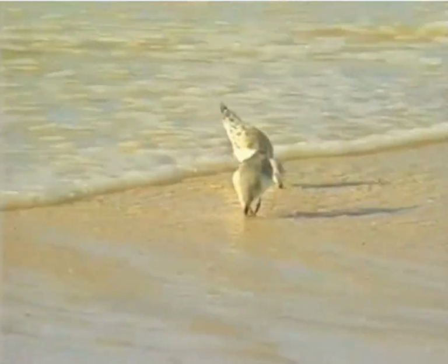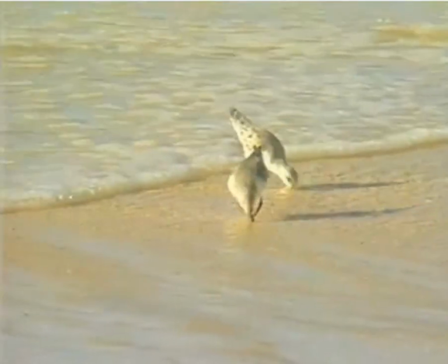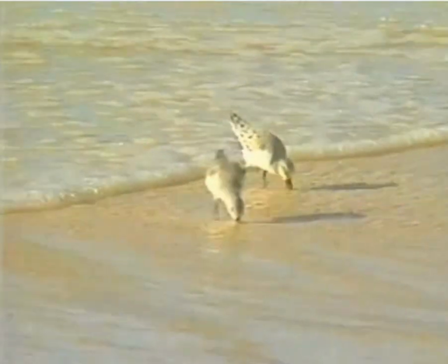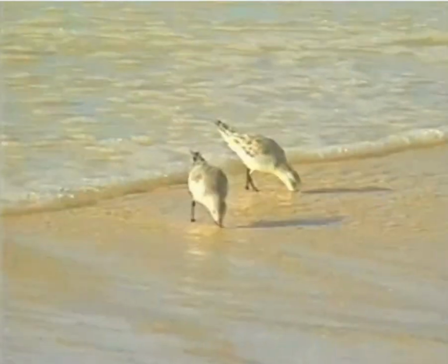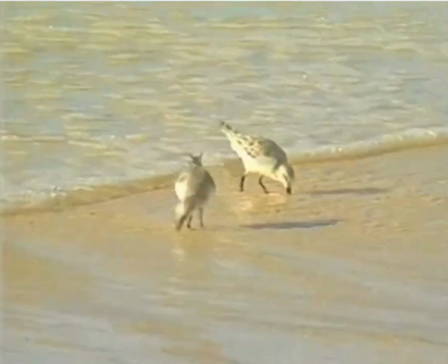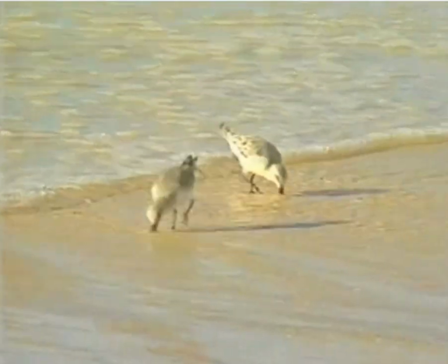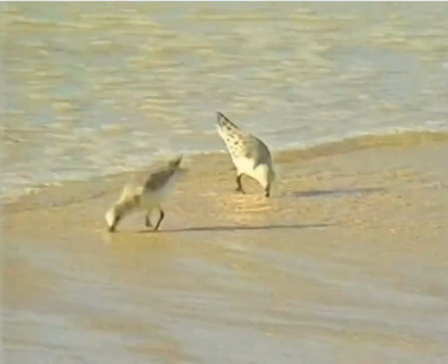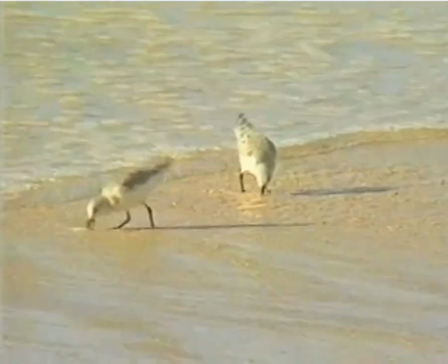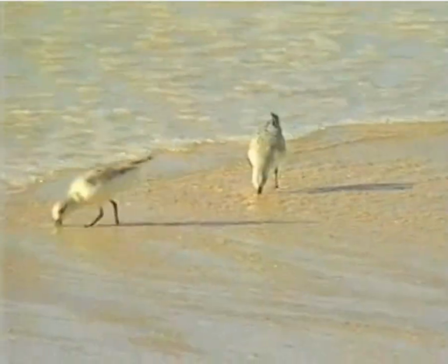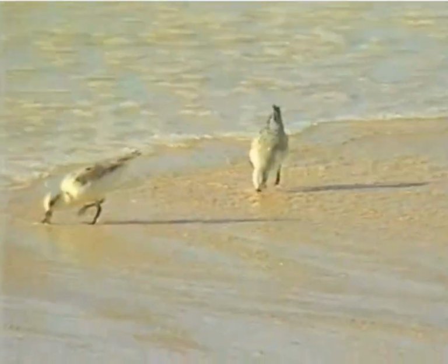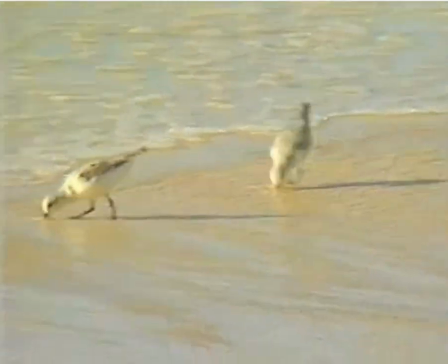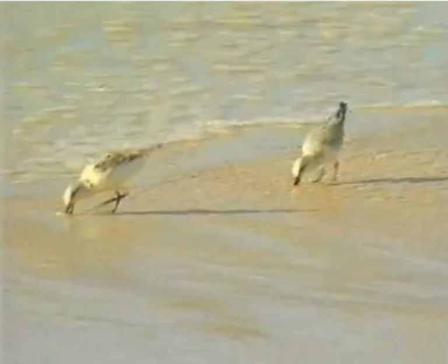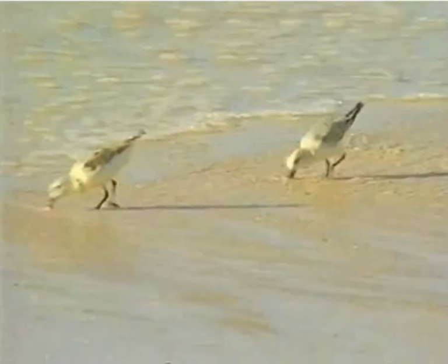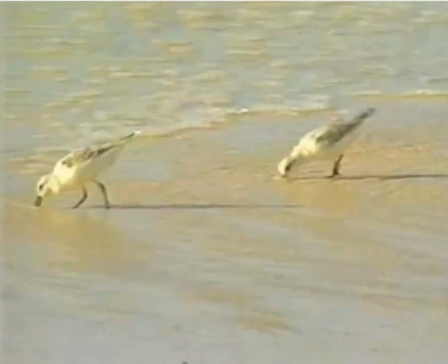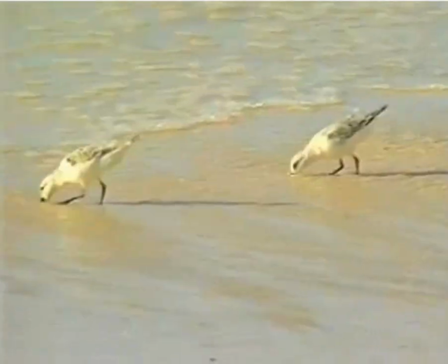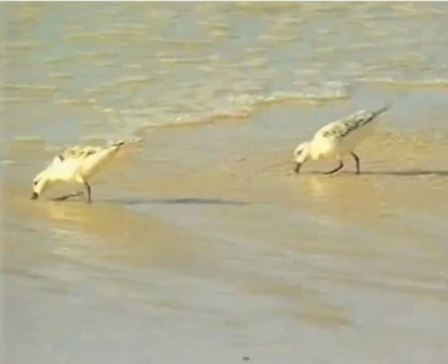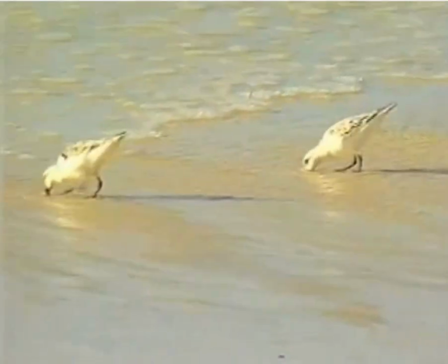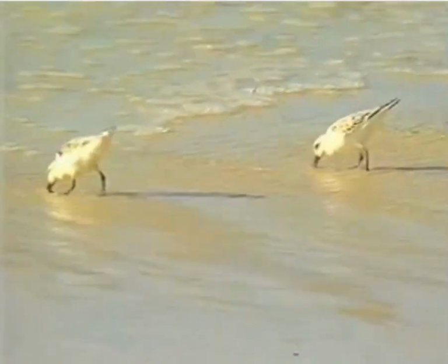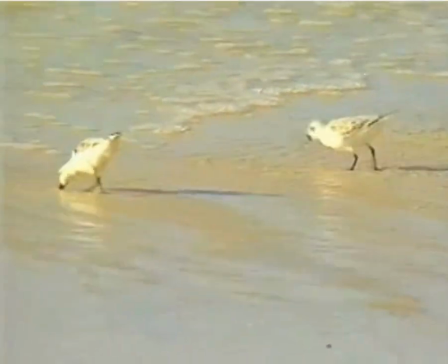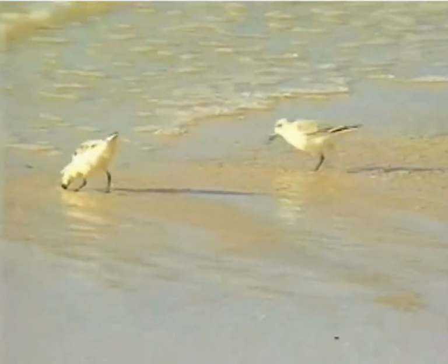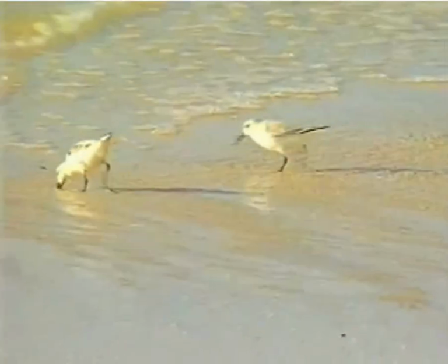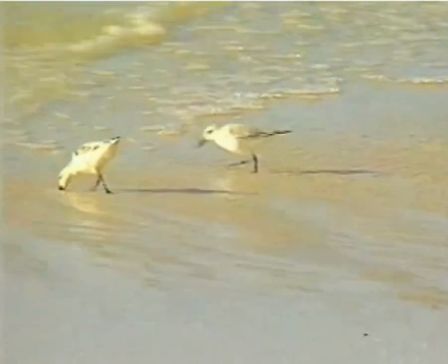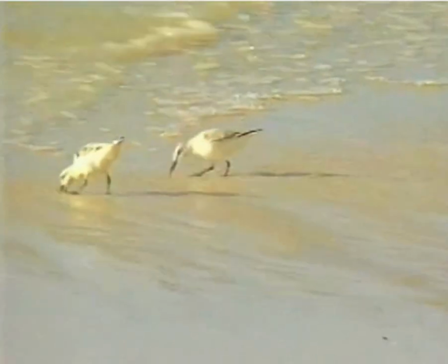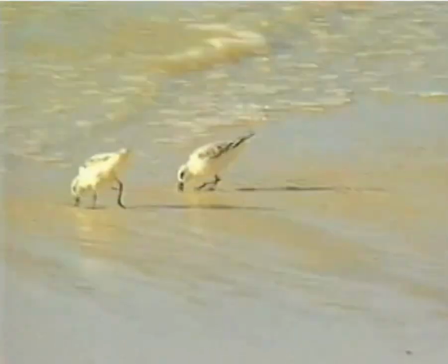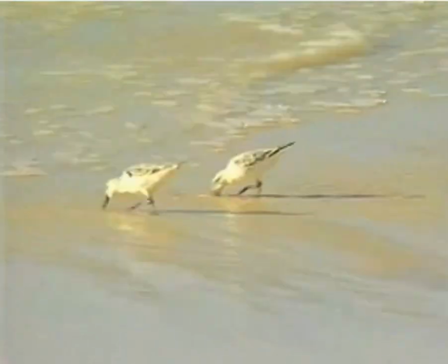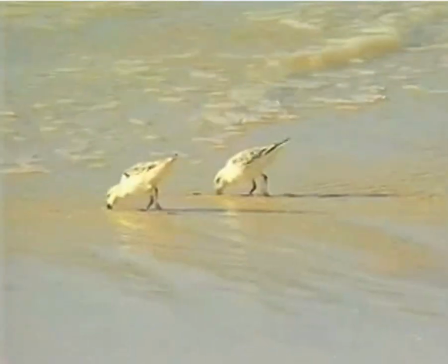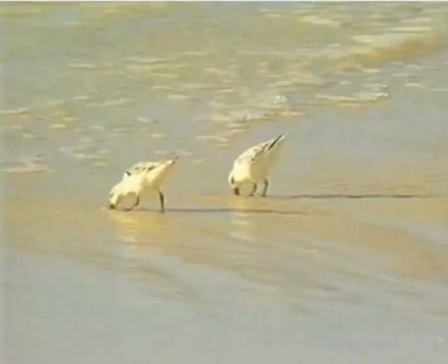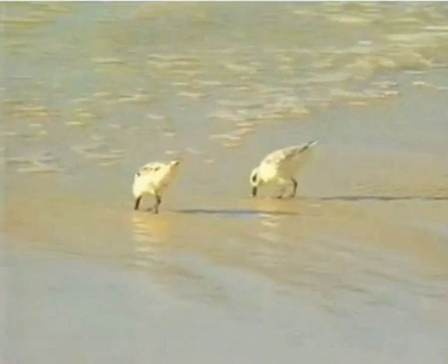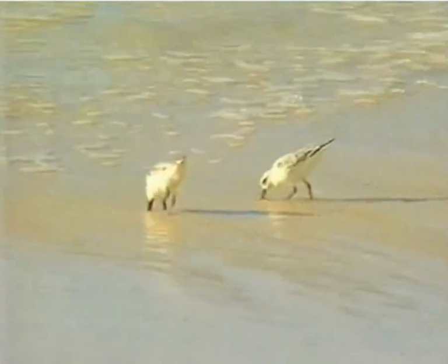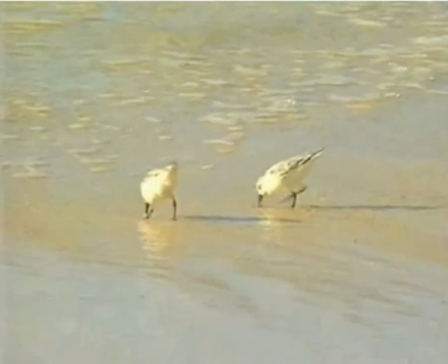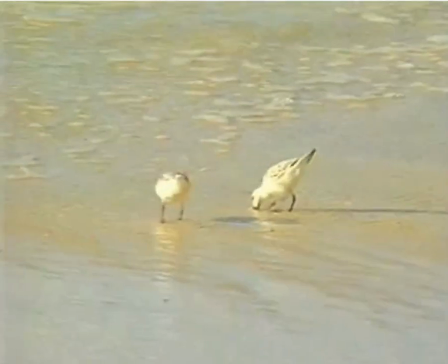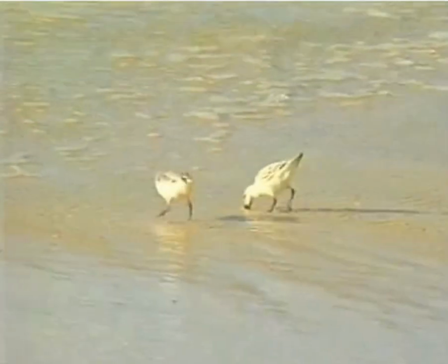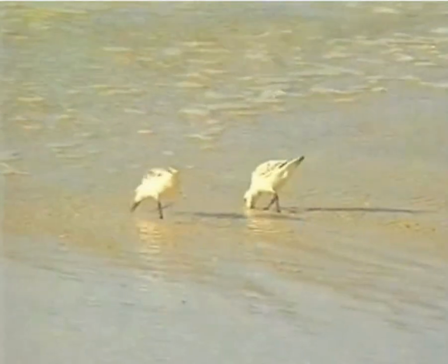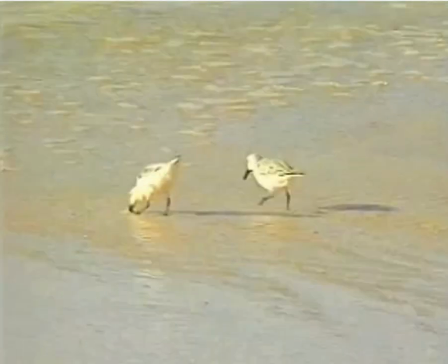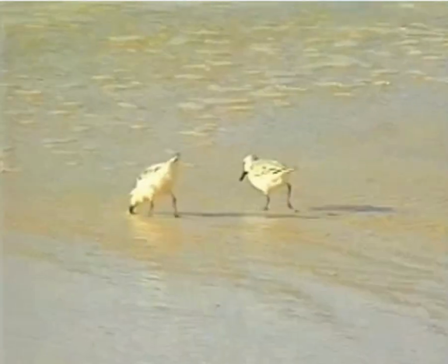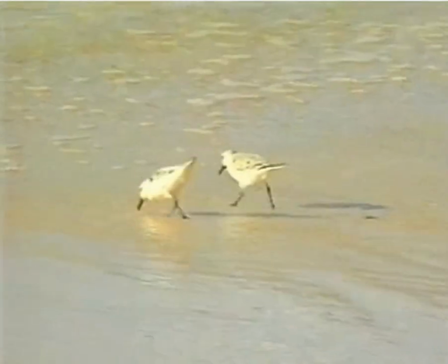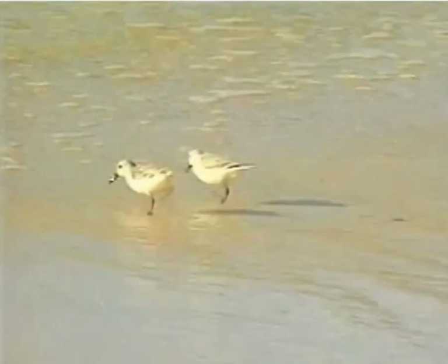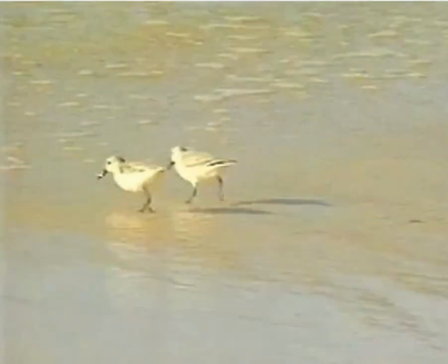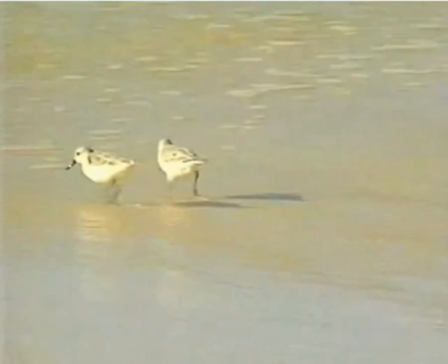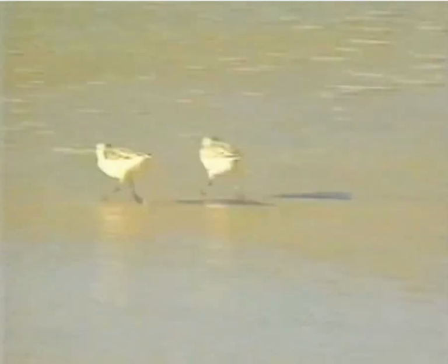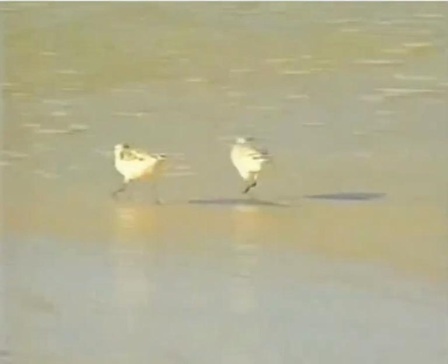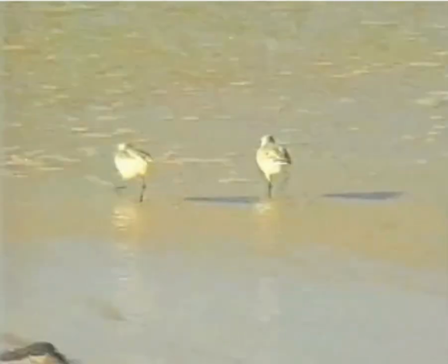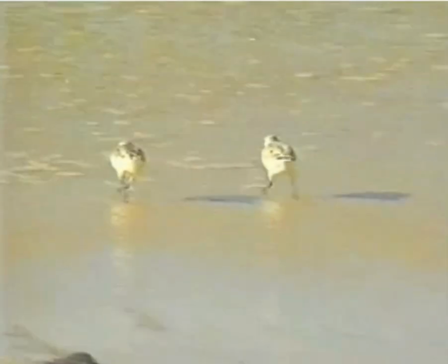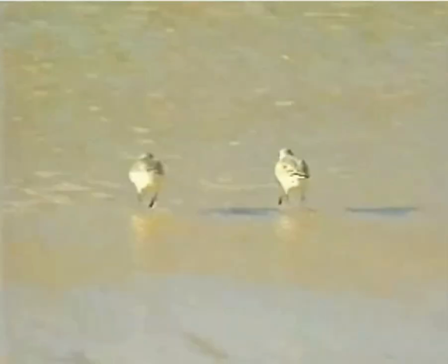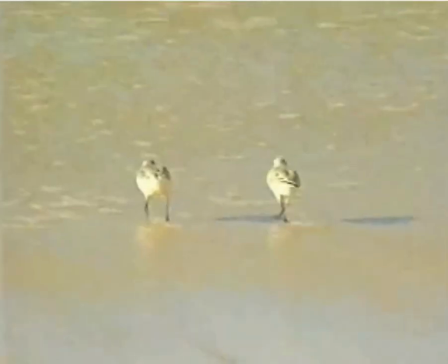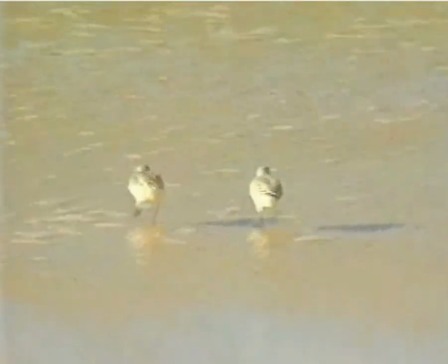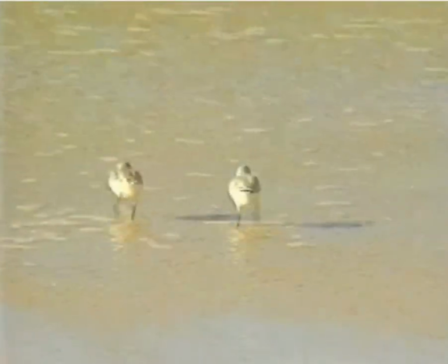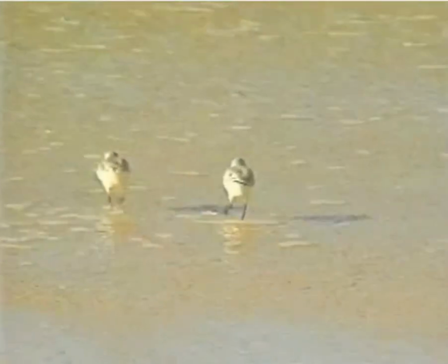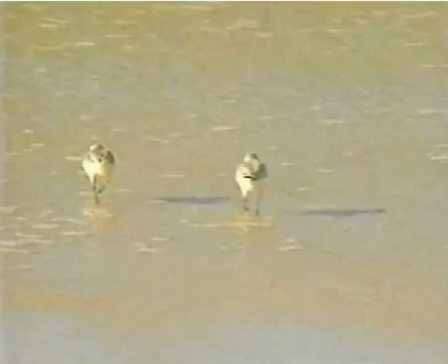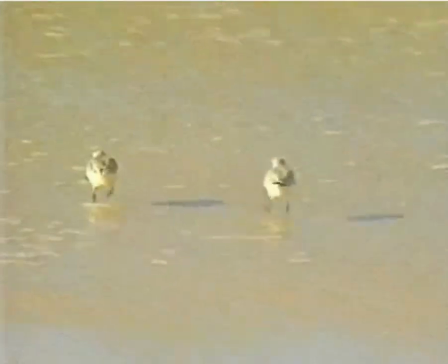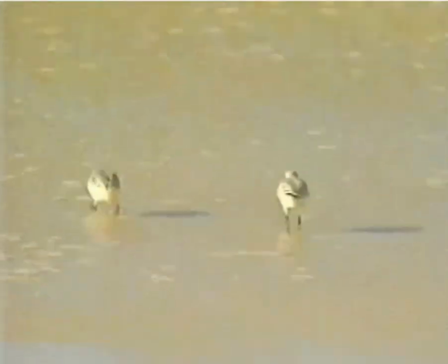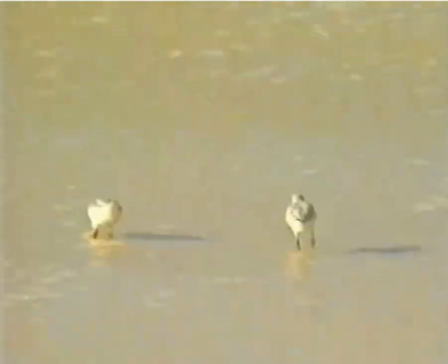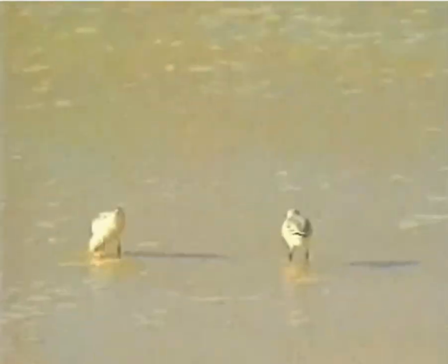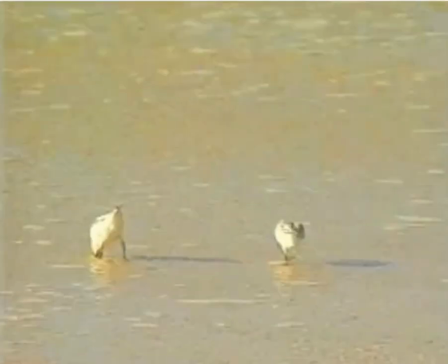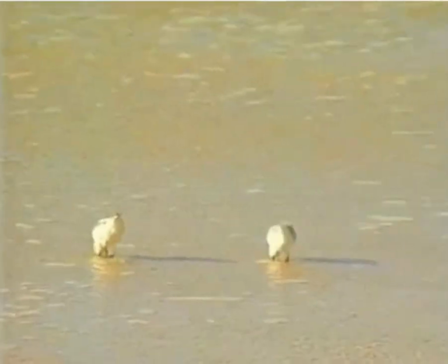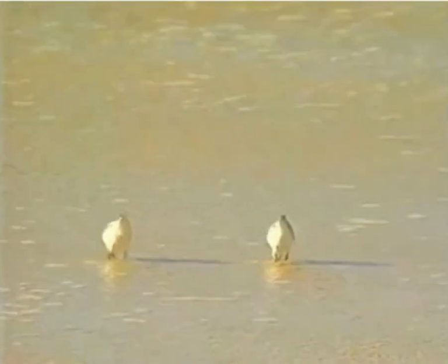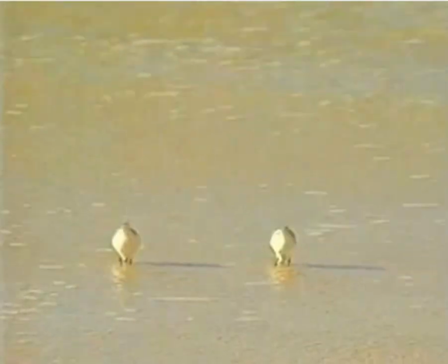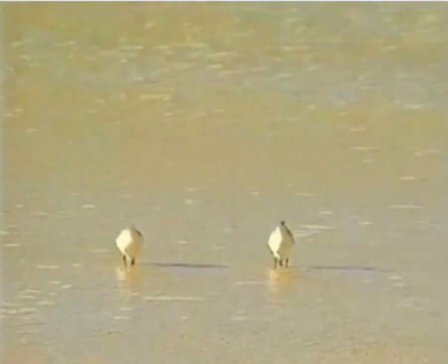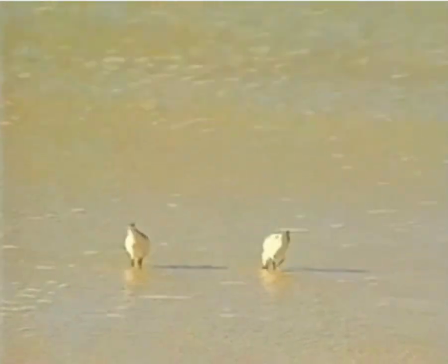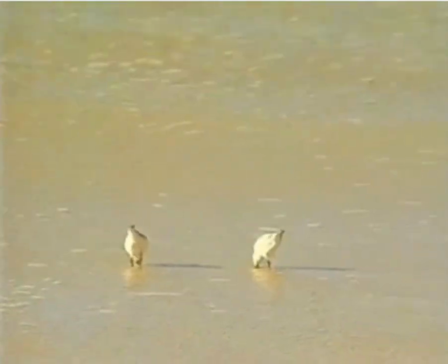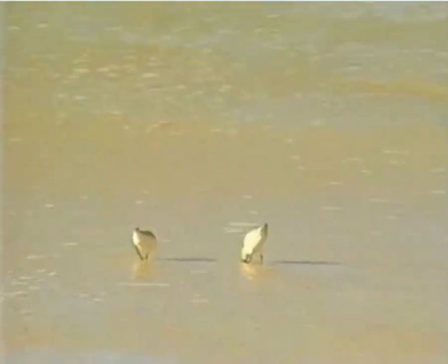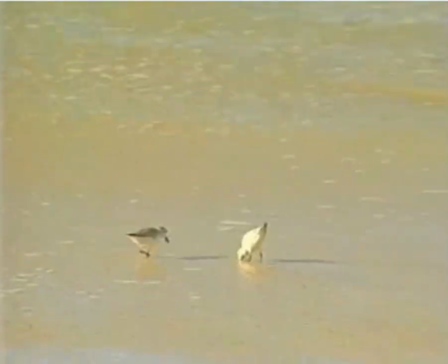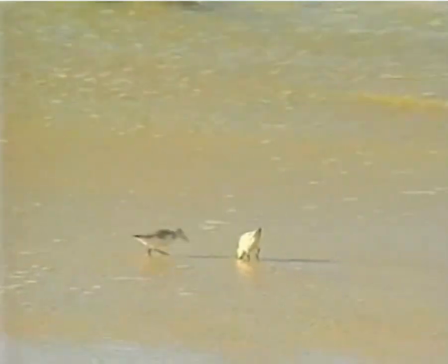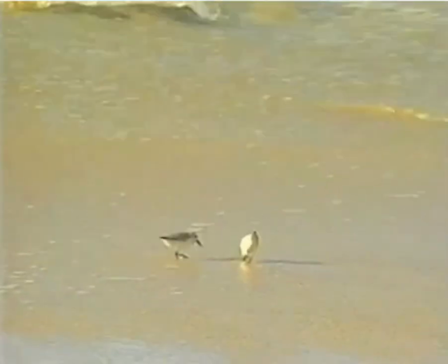Another sign of a tsunami is when the water withdraws from the shore, exposing the ocean floor and leaving fish on the beach.